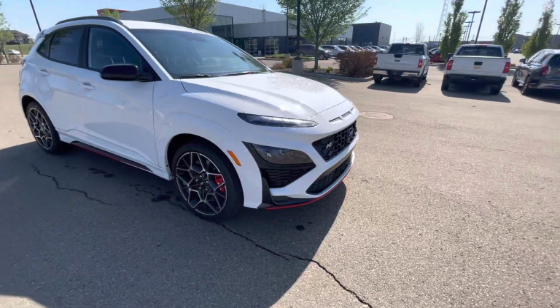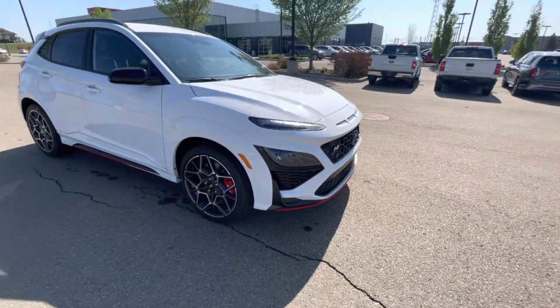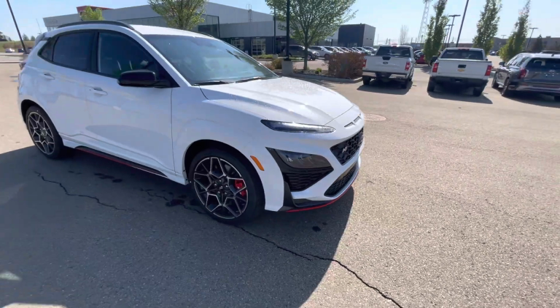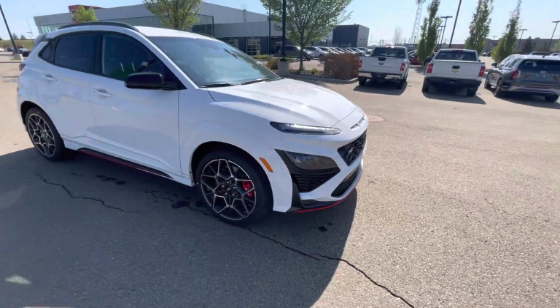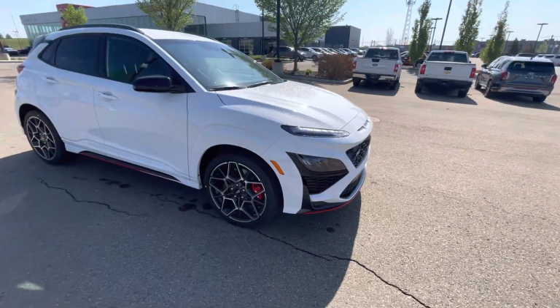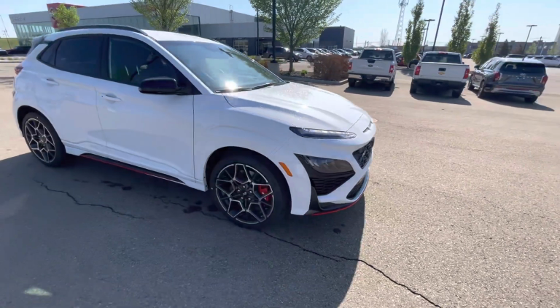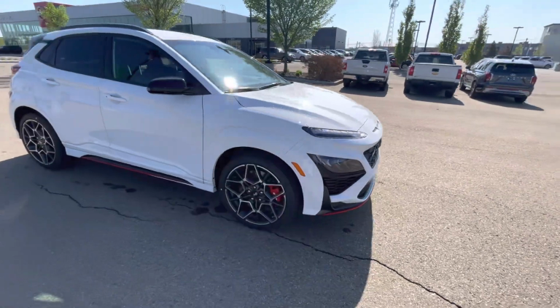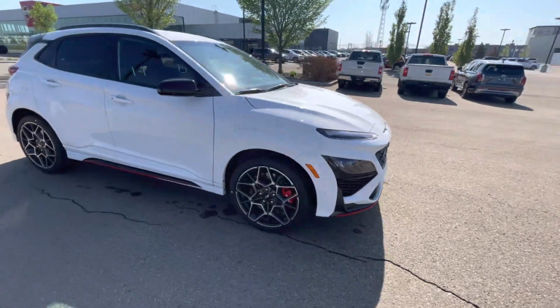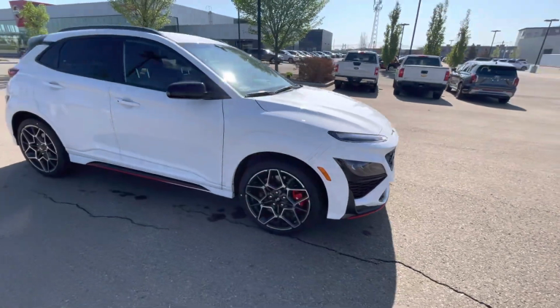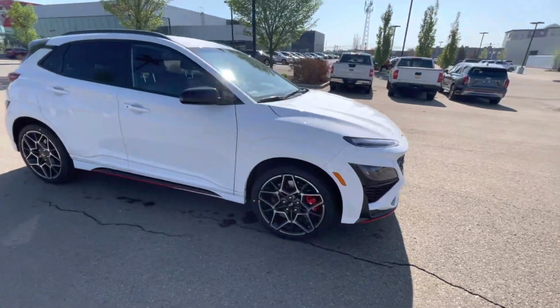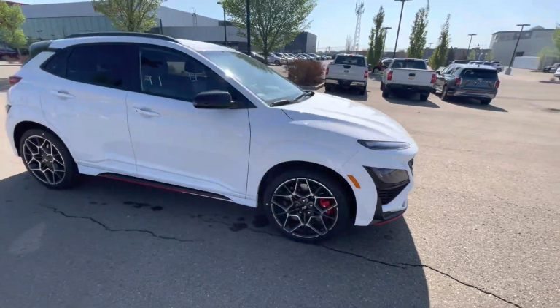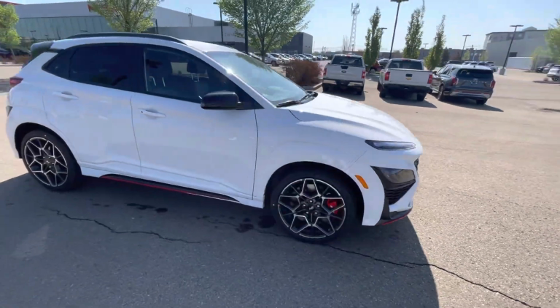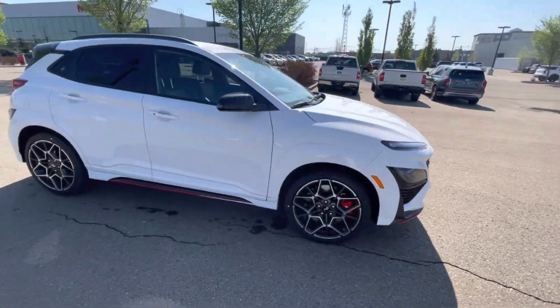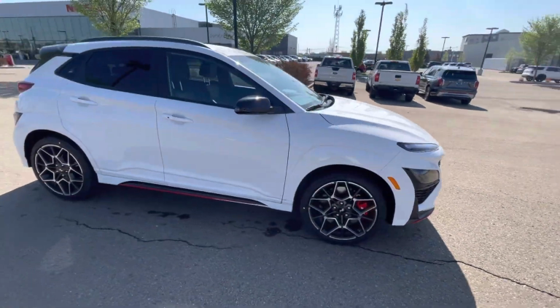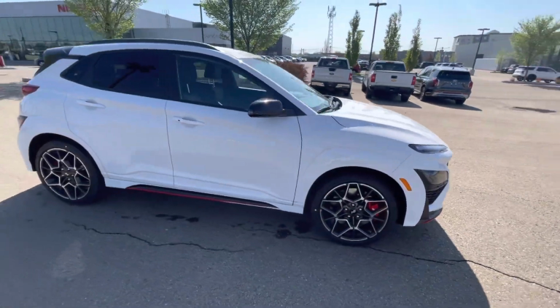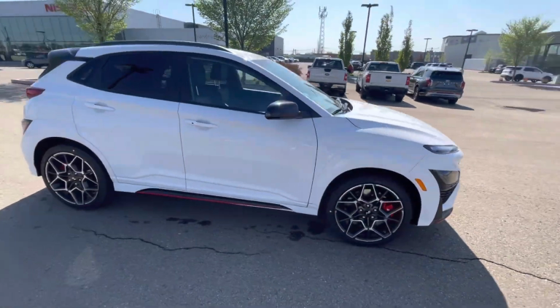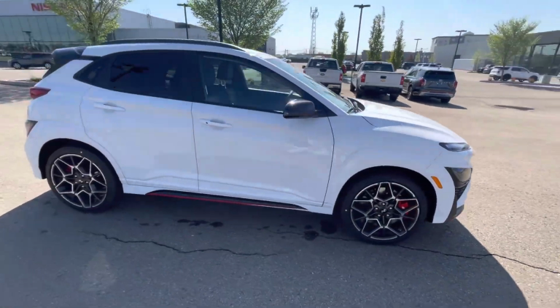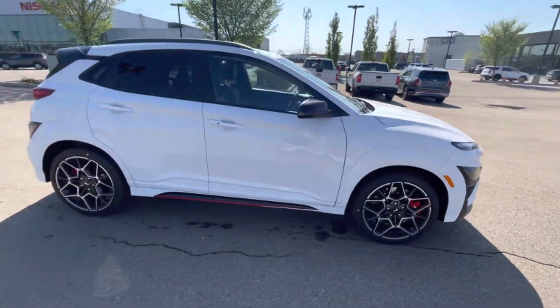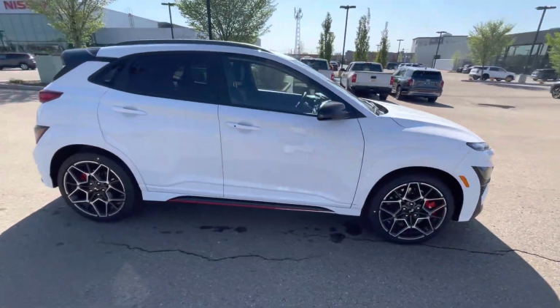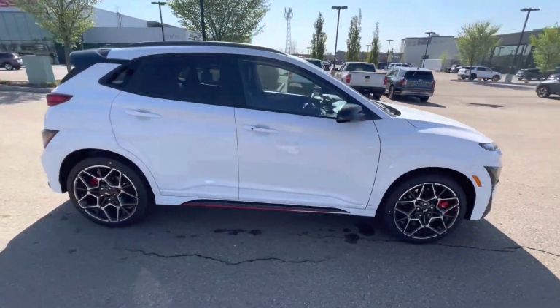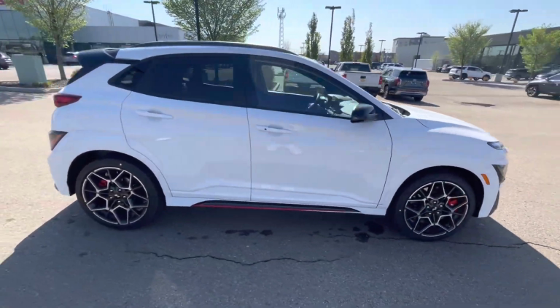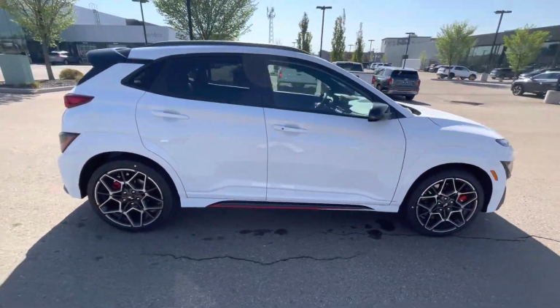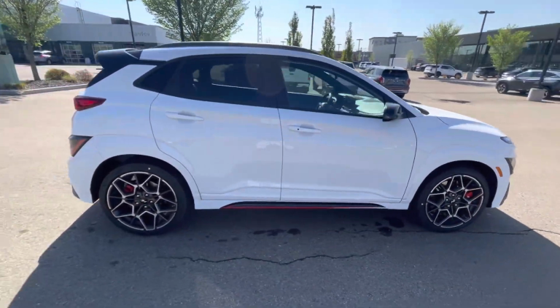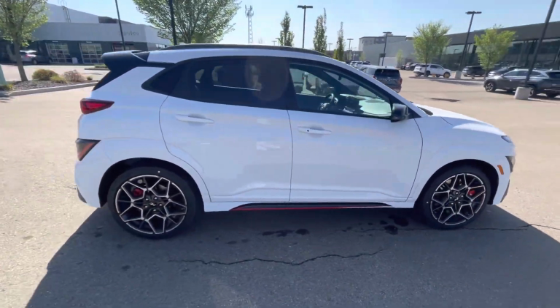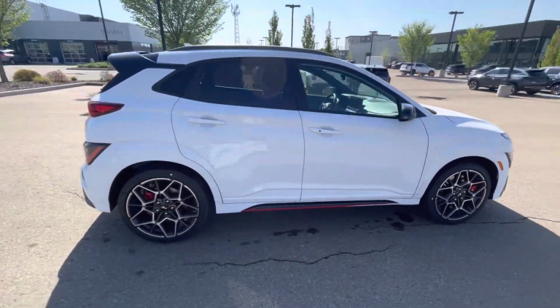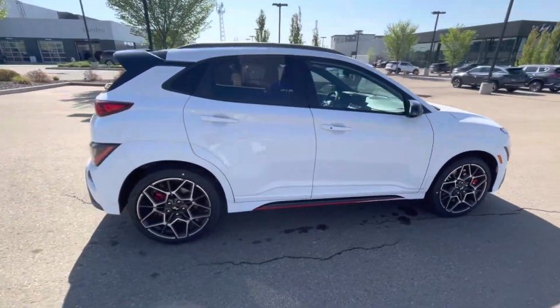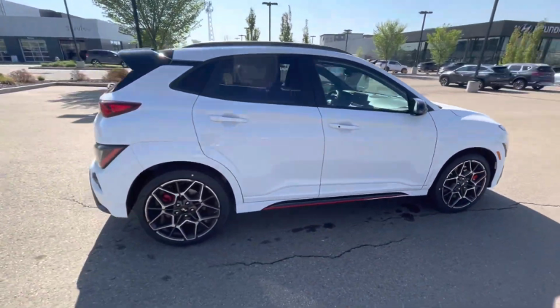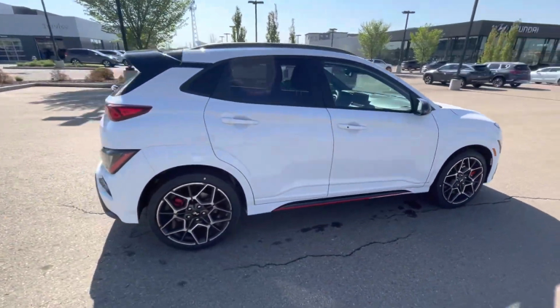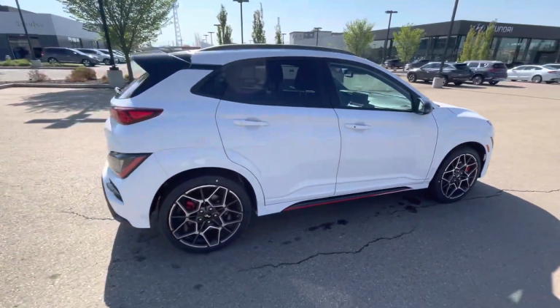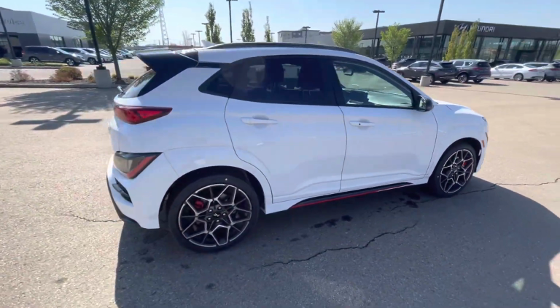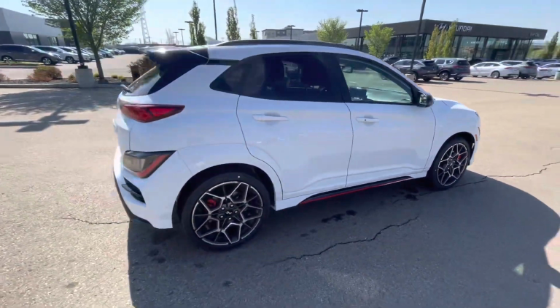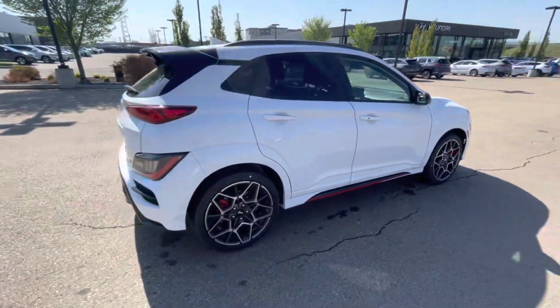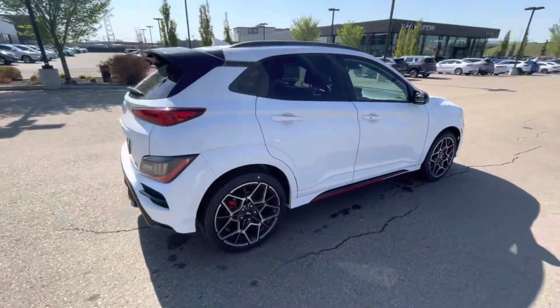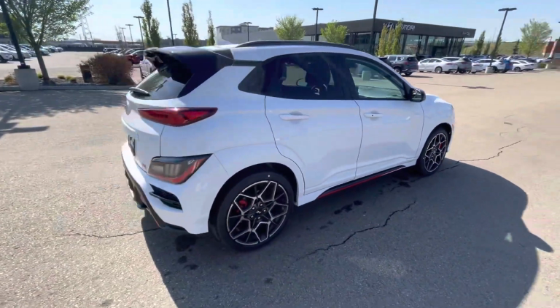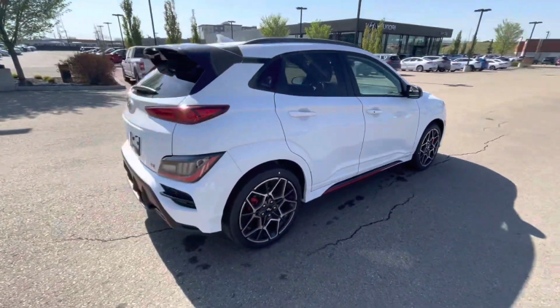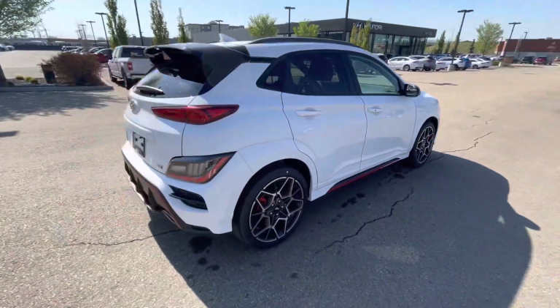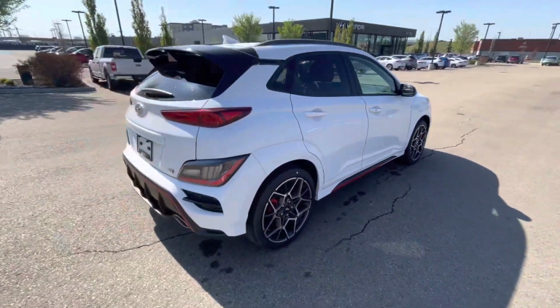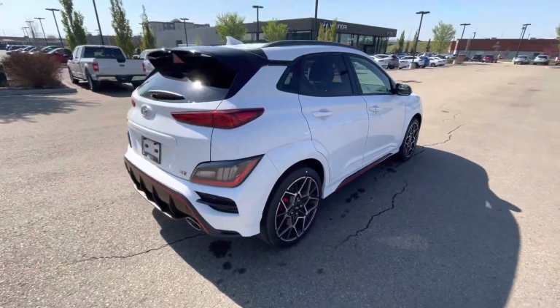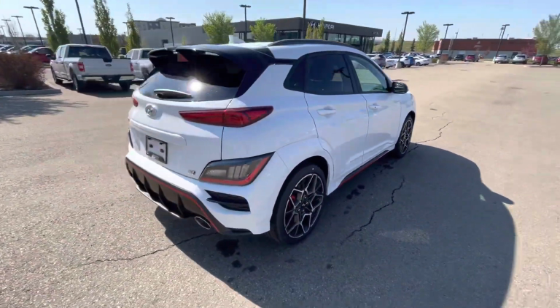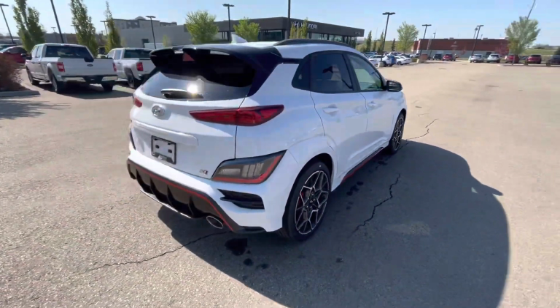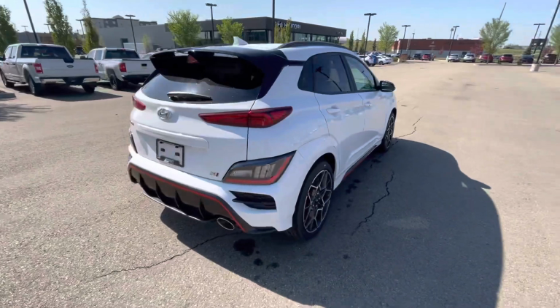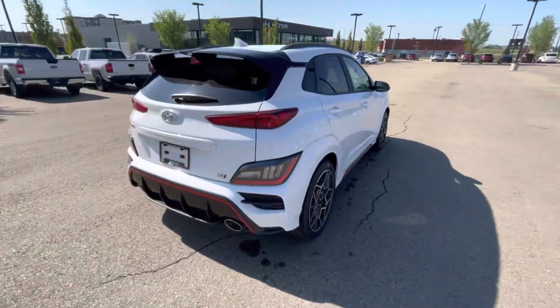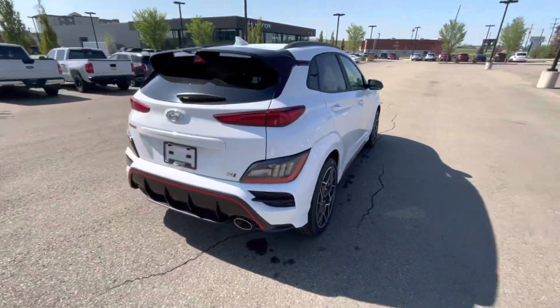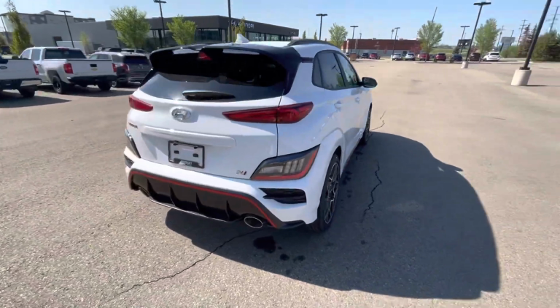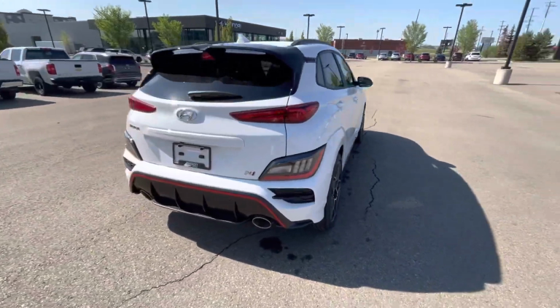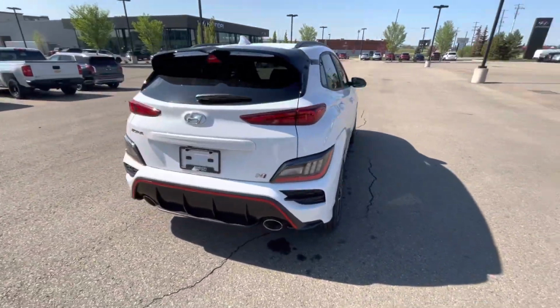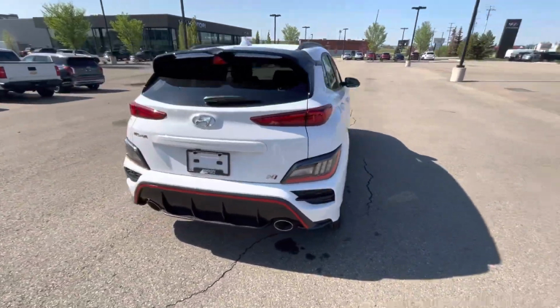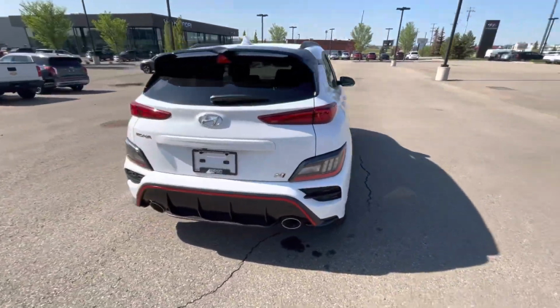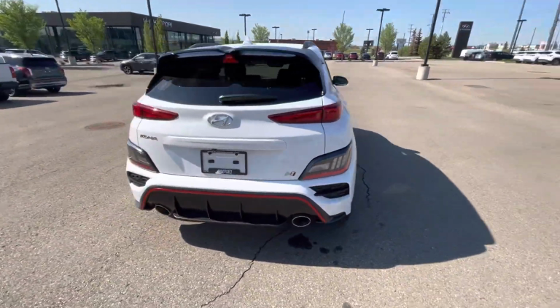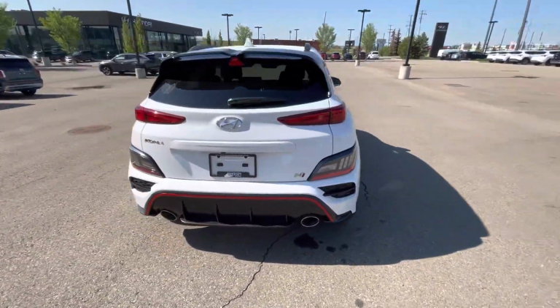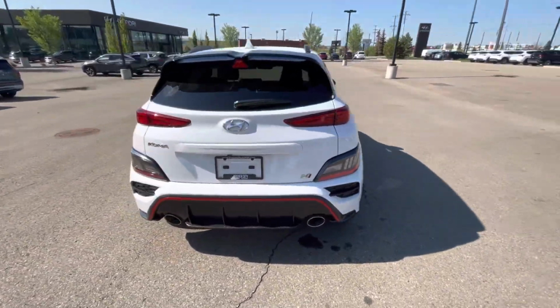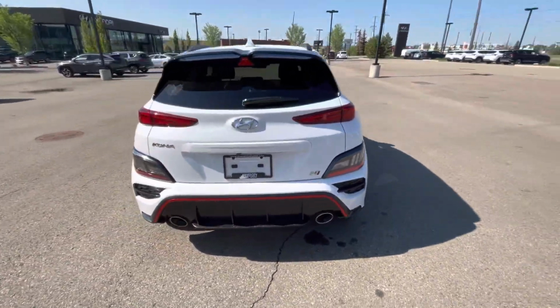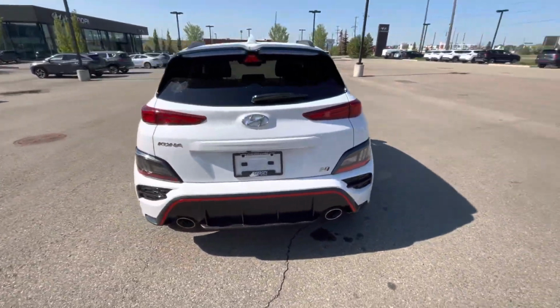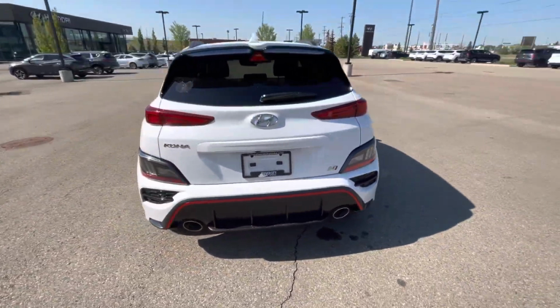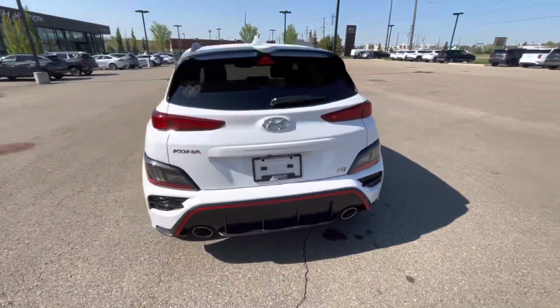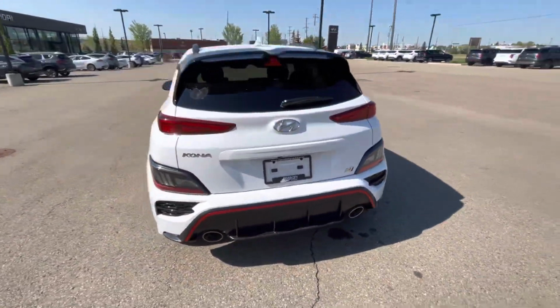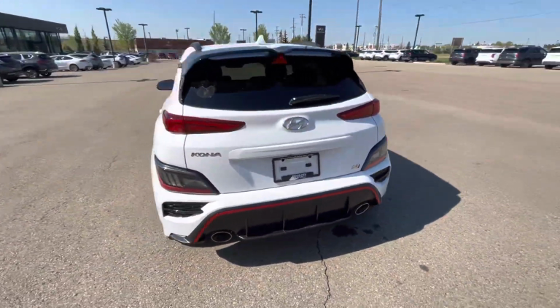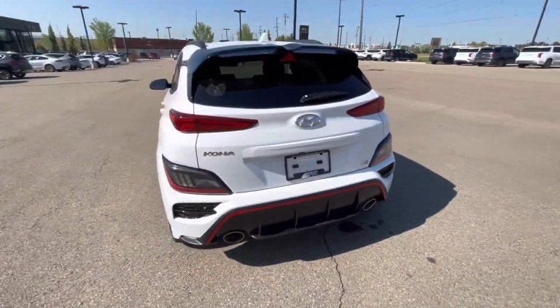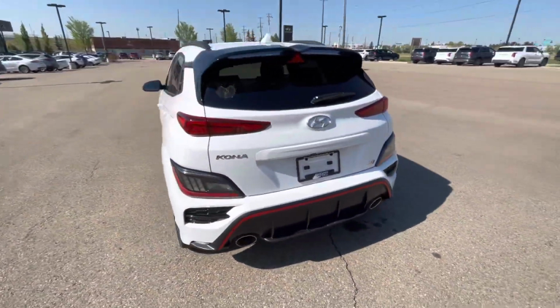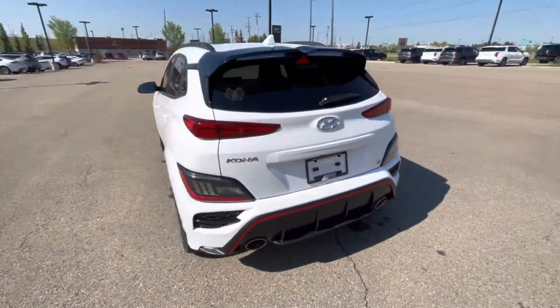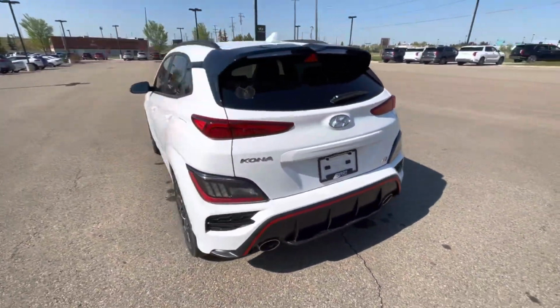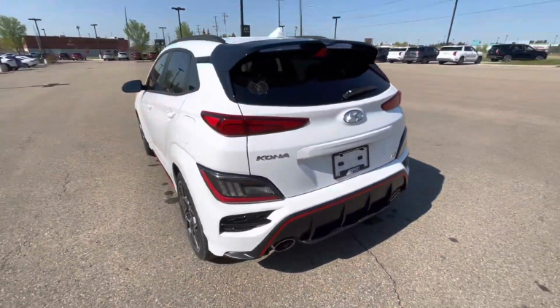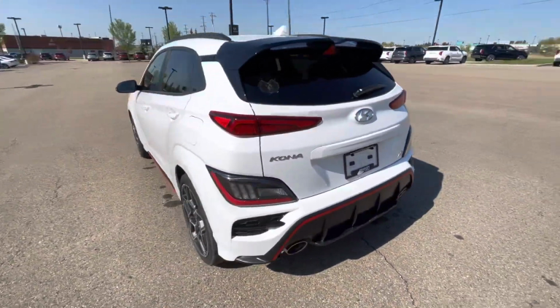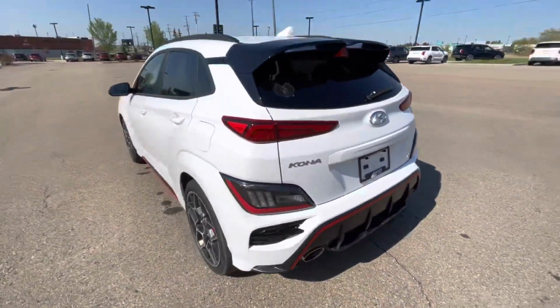Hey, it's Milan from River City Hyundai. Today we have our 2023 Kona N. It comes with a dual clutch and a two liter turbo.